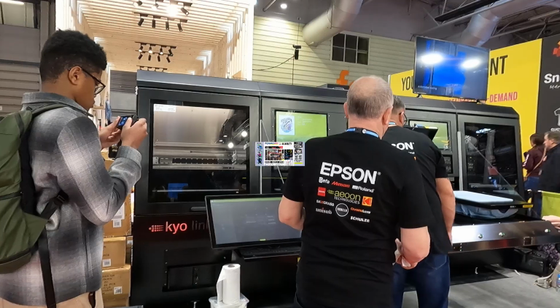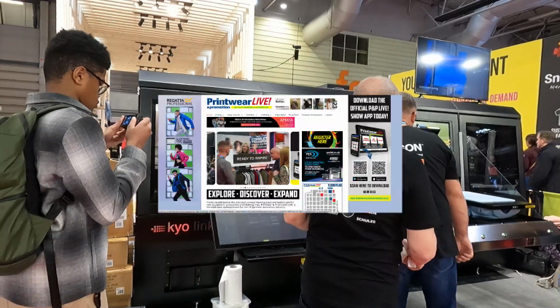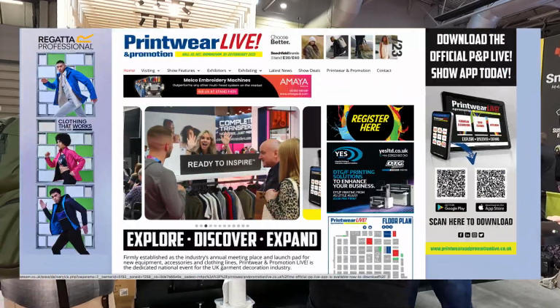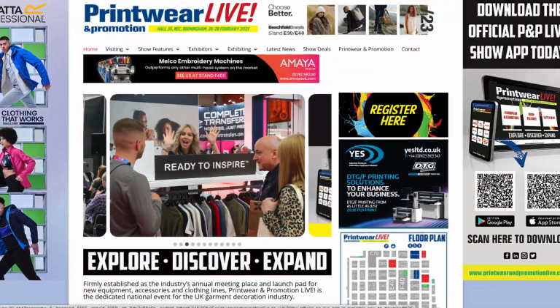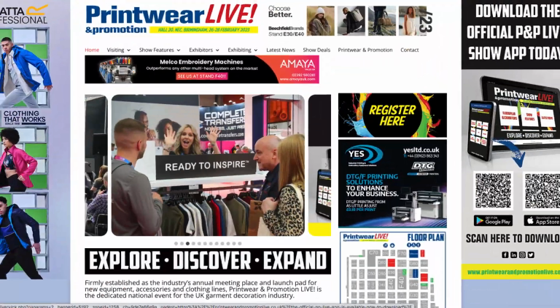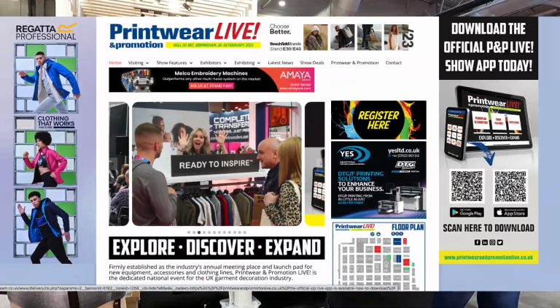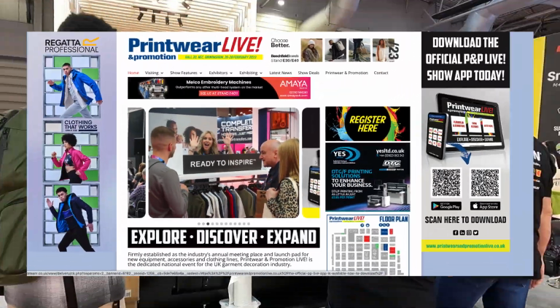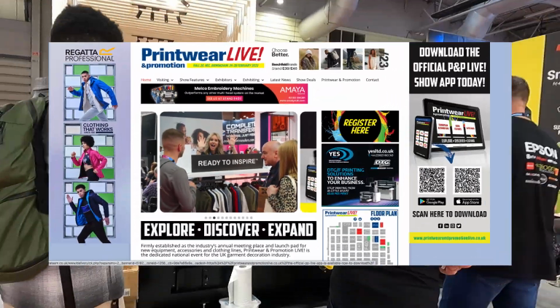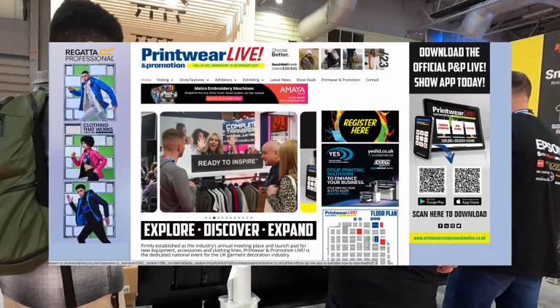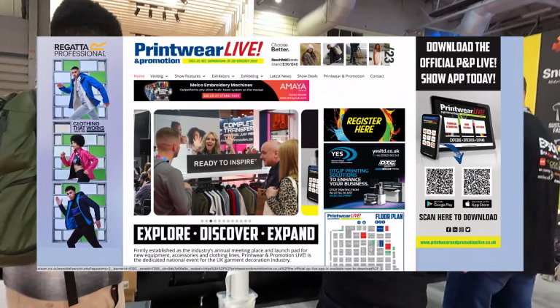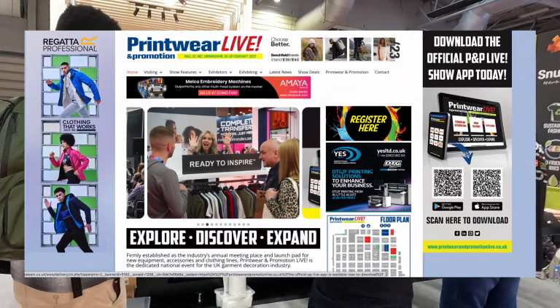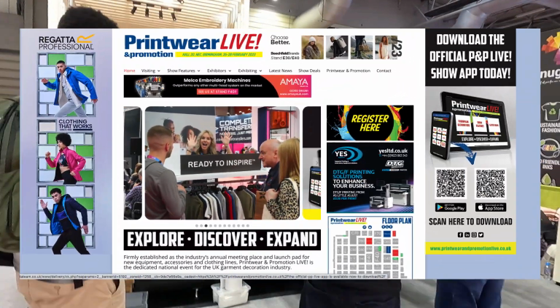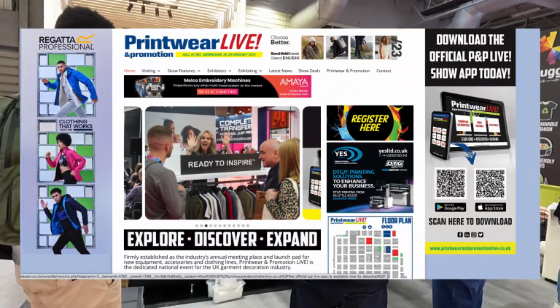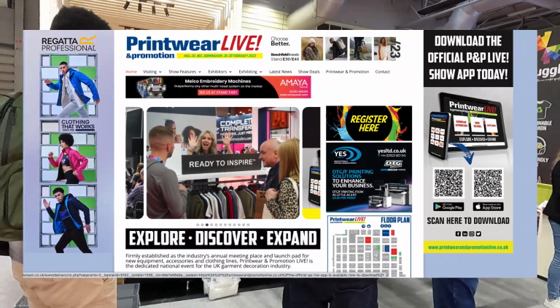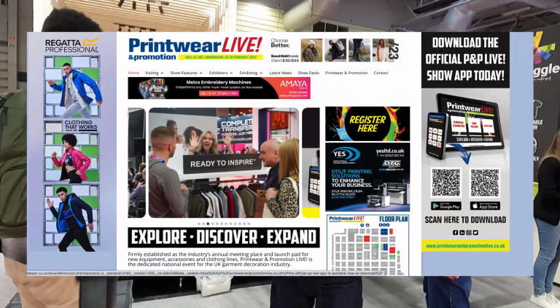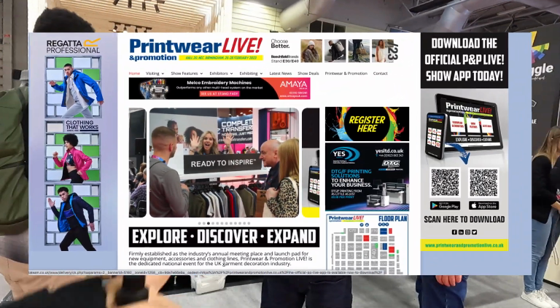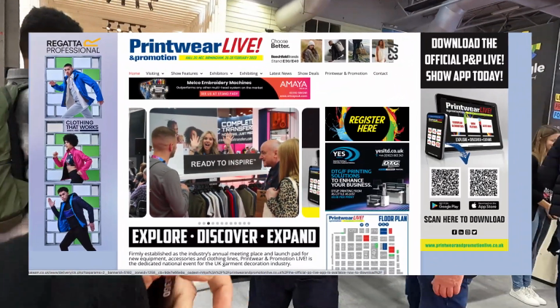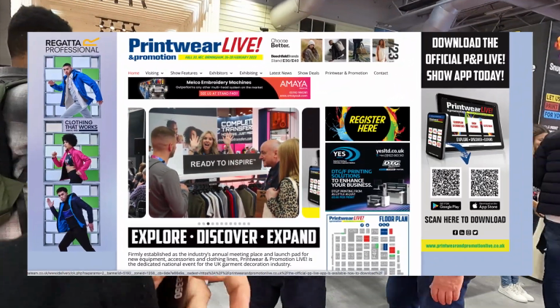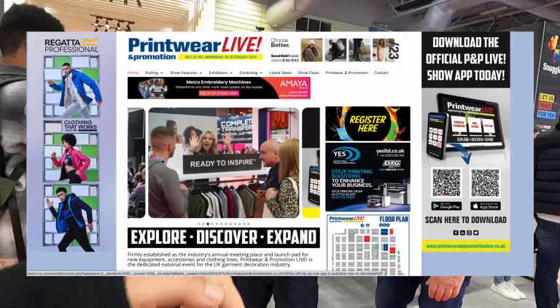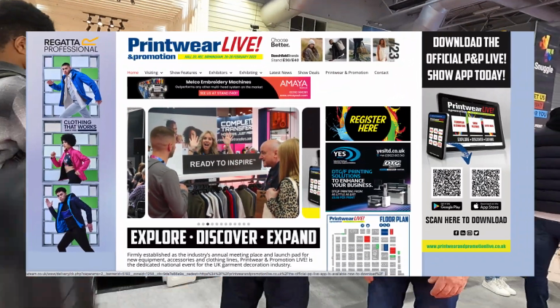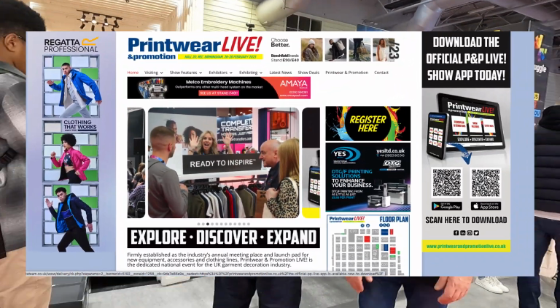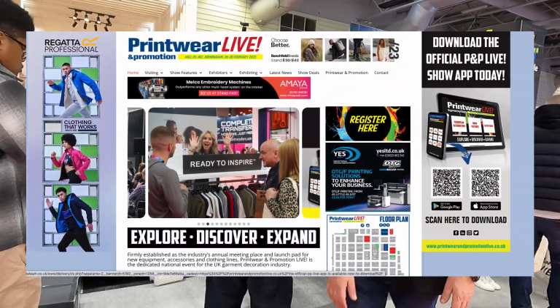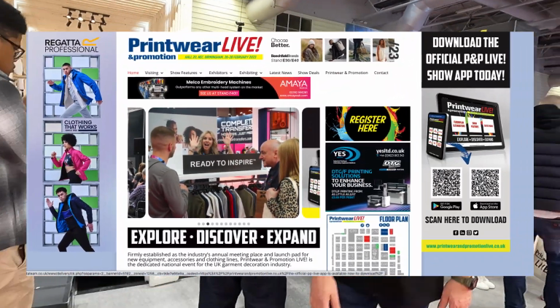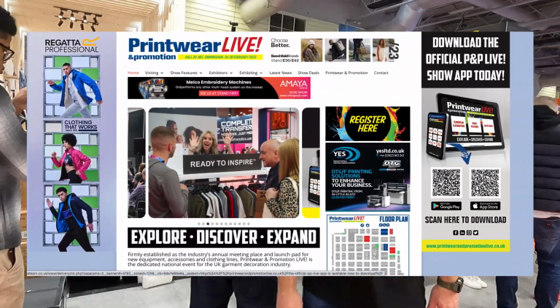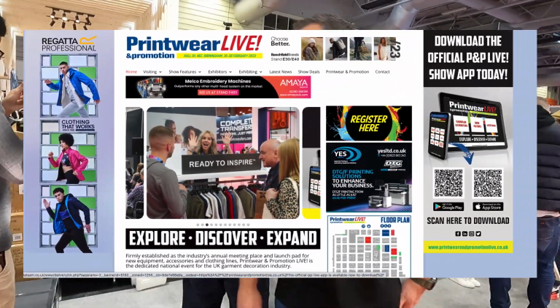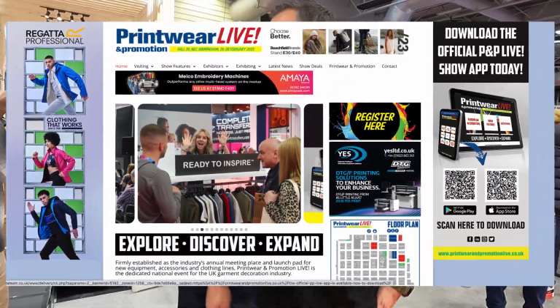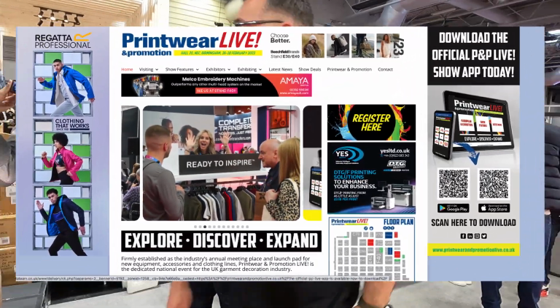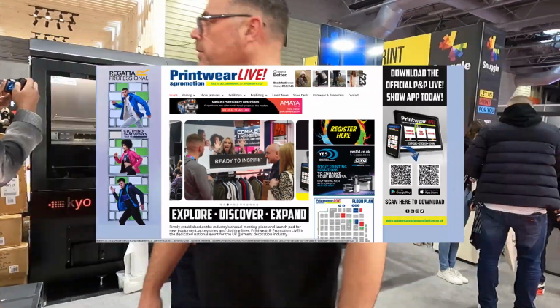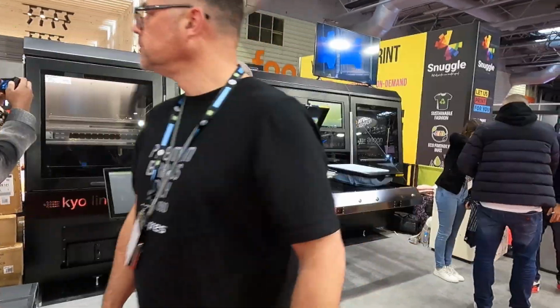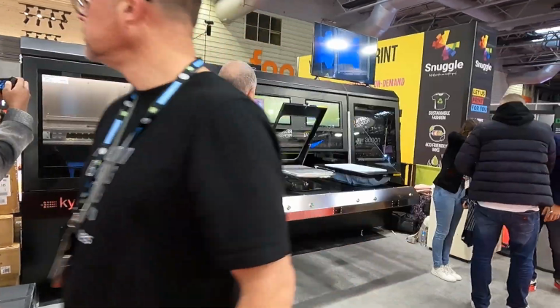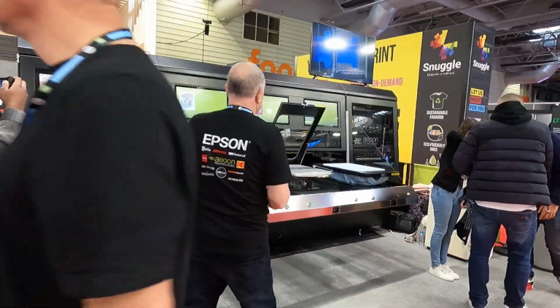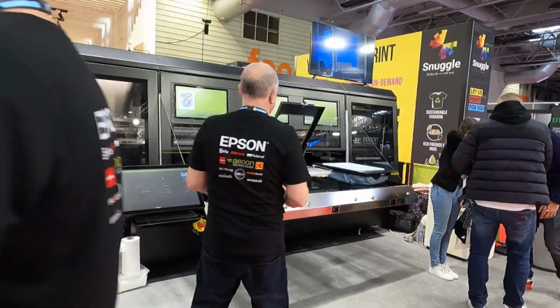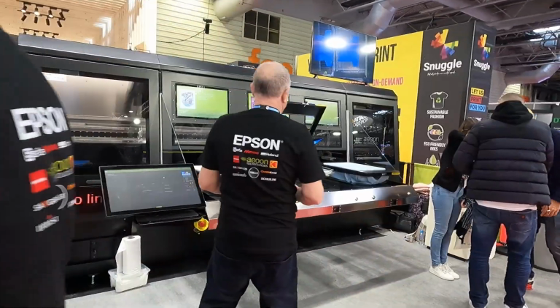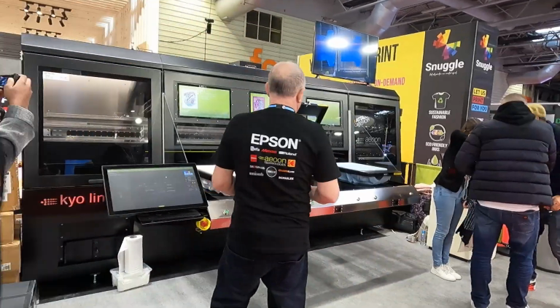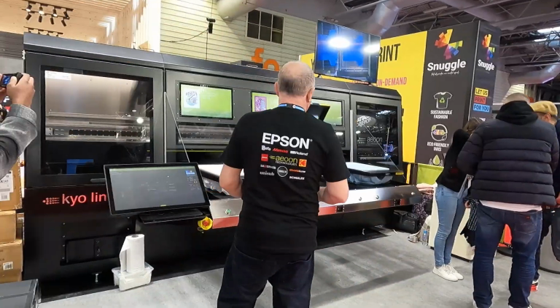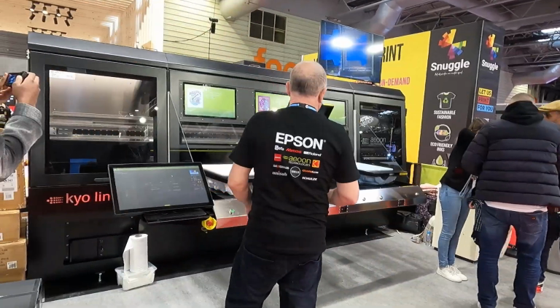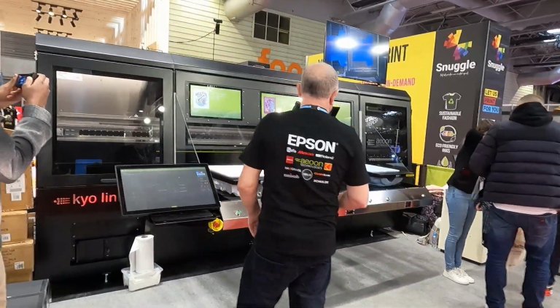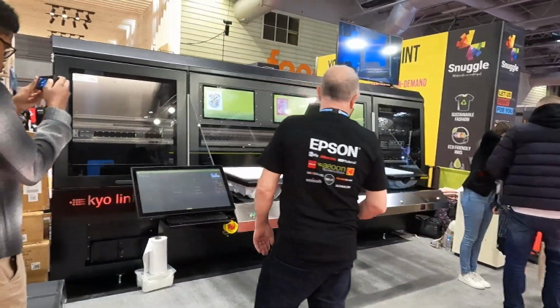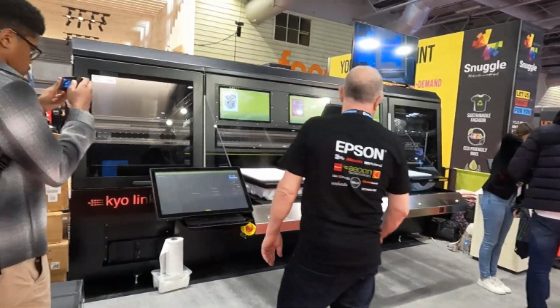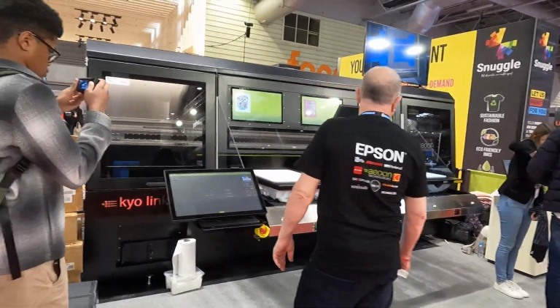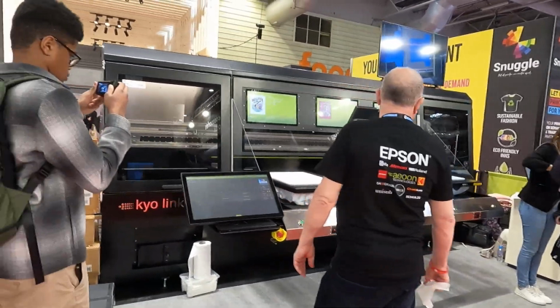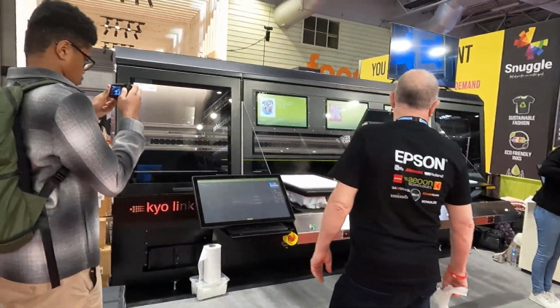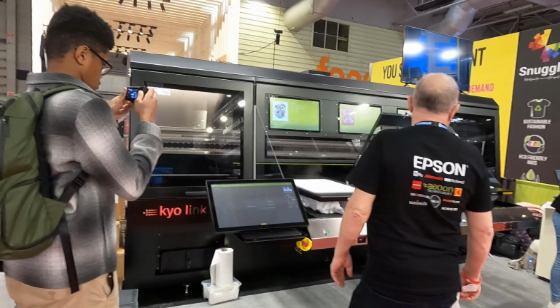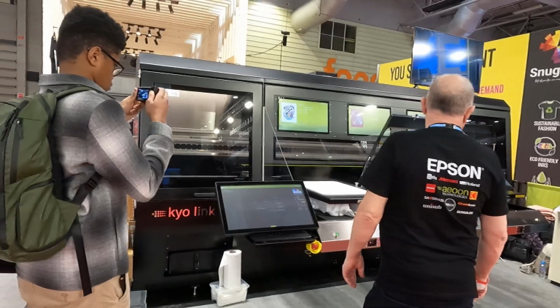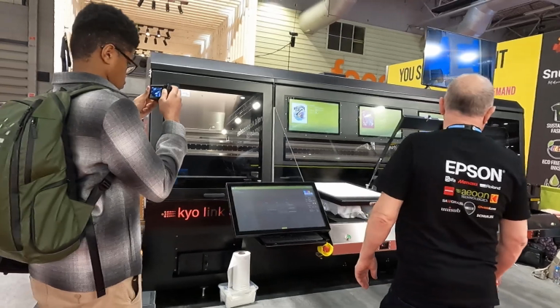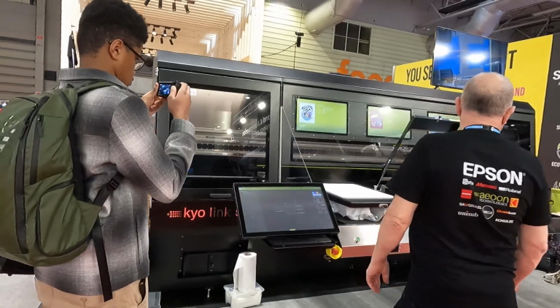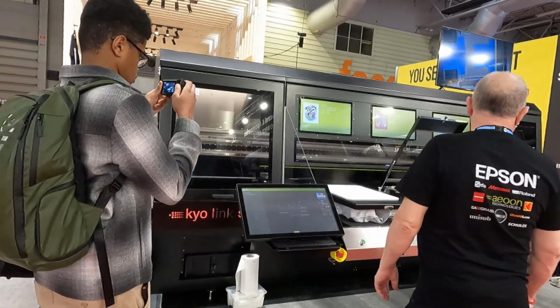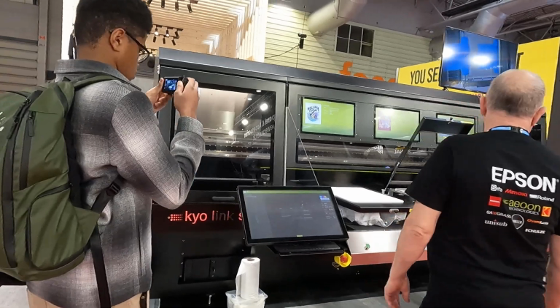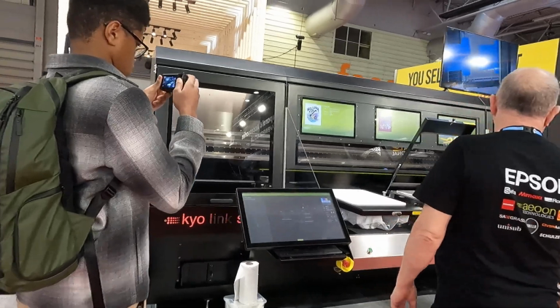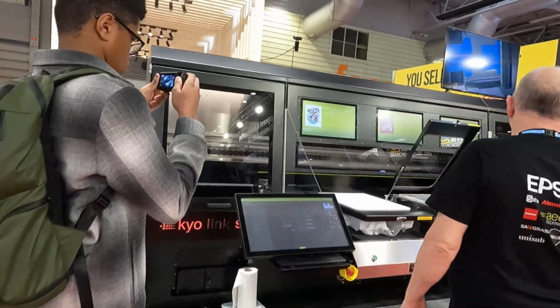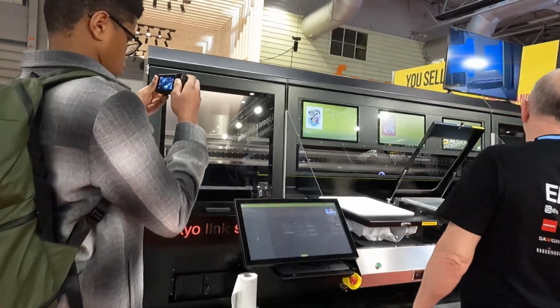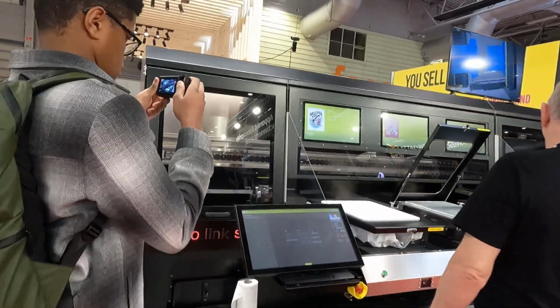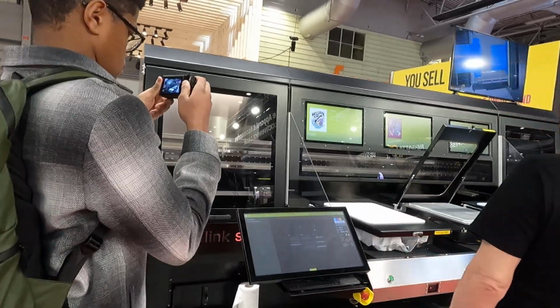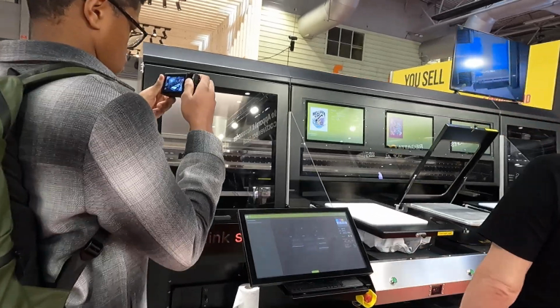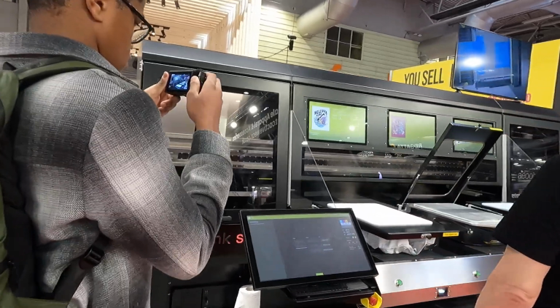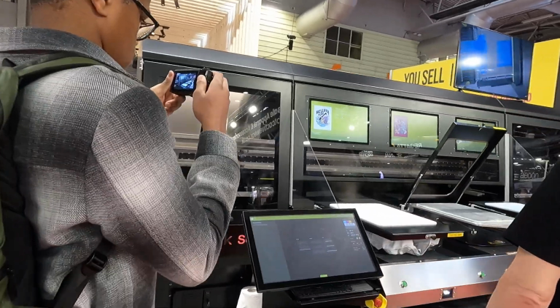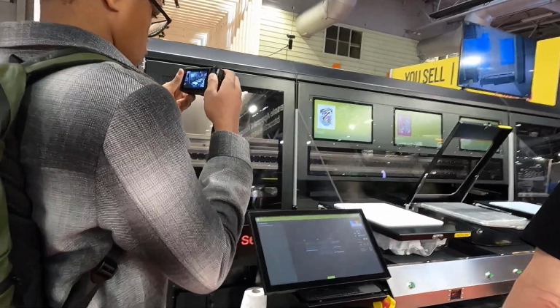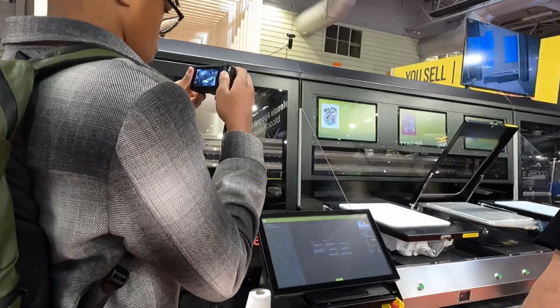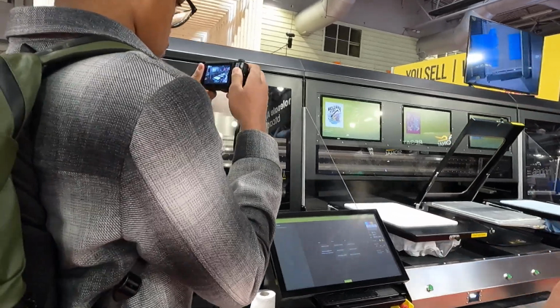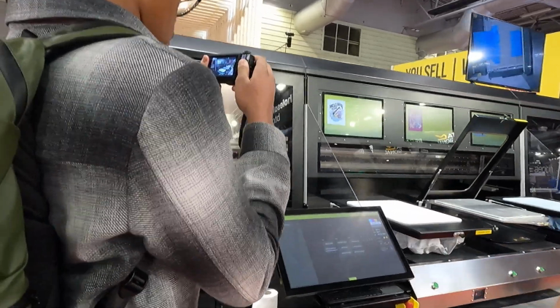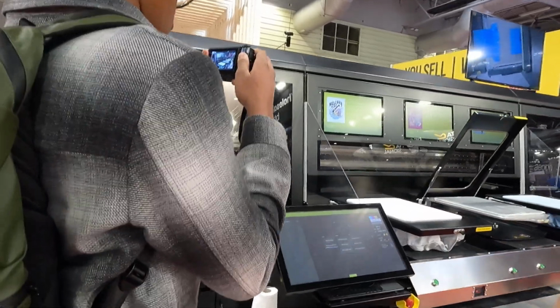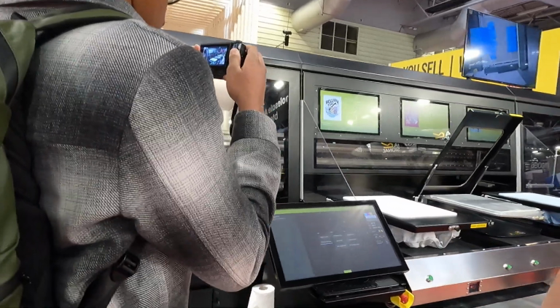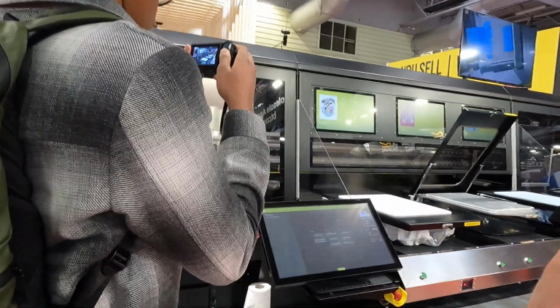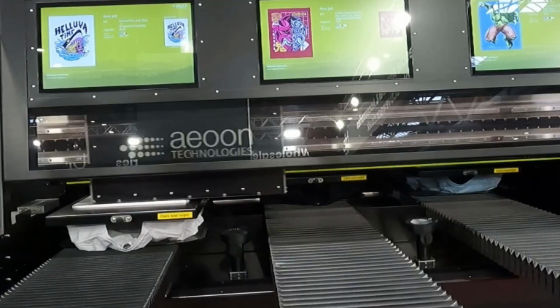Today we are at the Print and Wear Expo 2022, where we're going to take a look at the latest technologies in the printing industry.